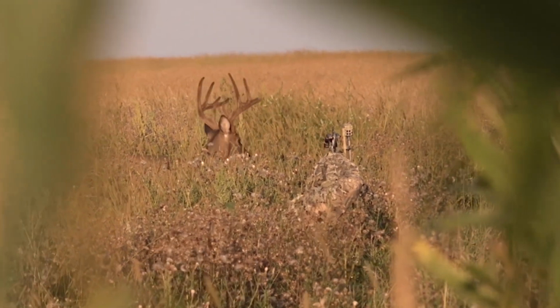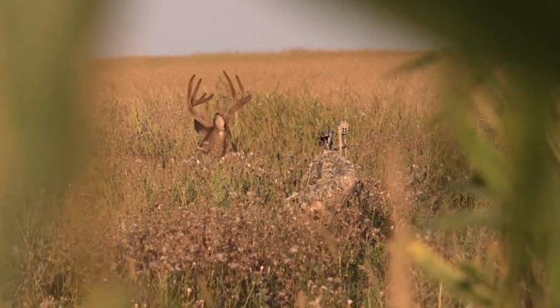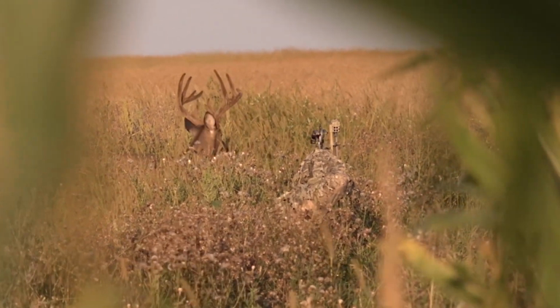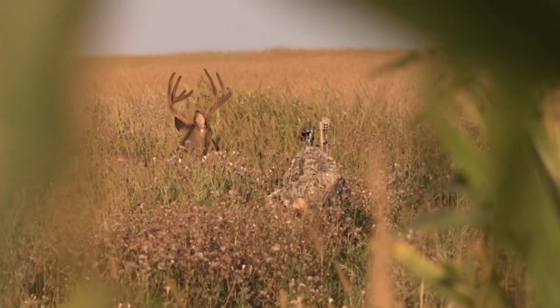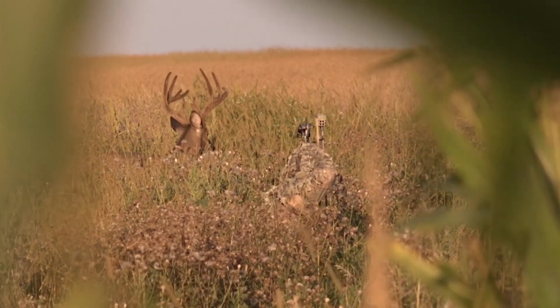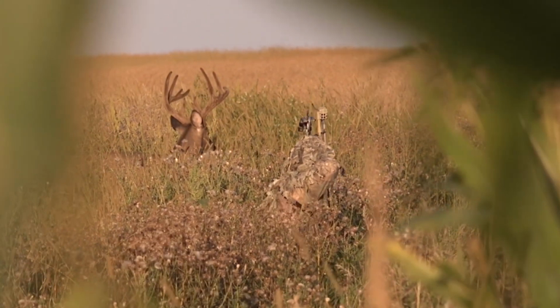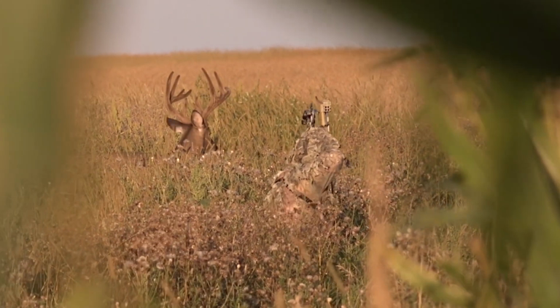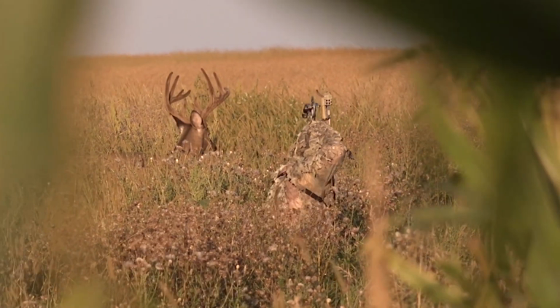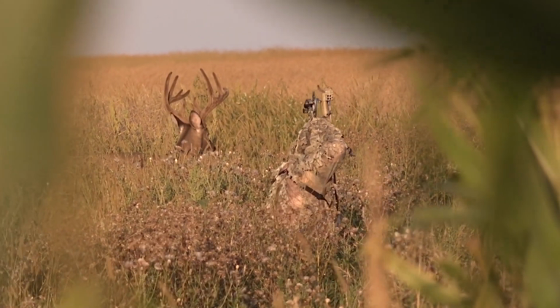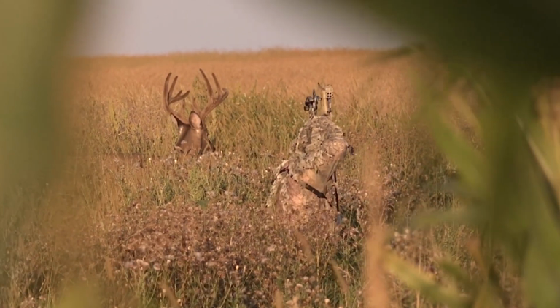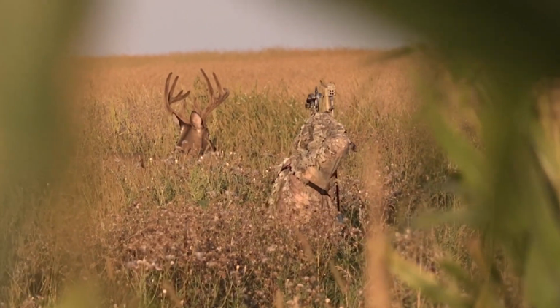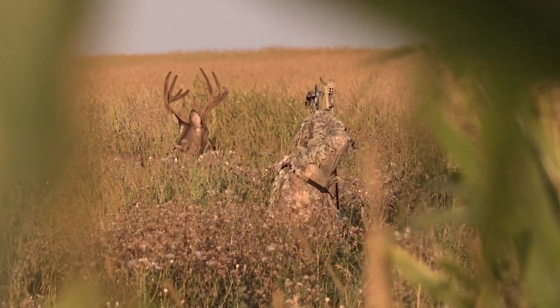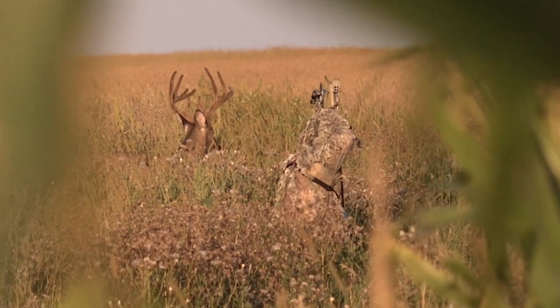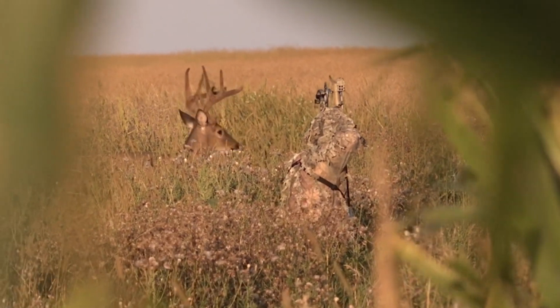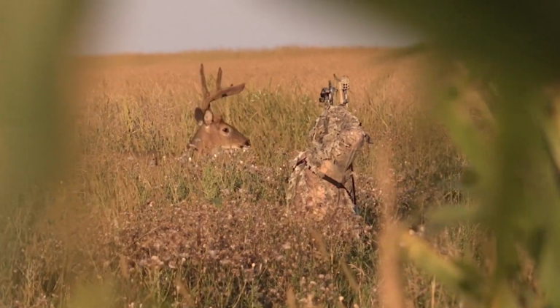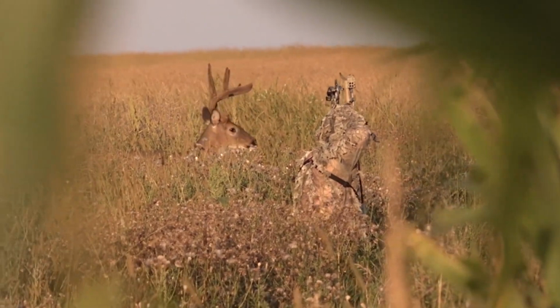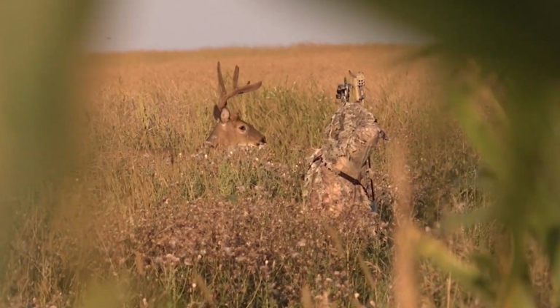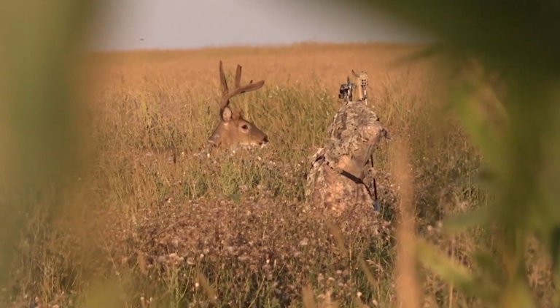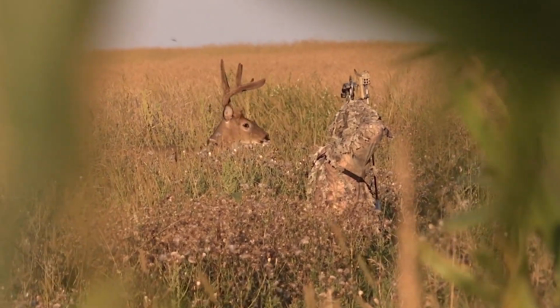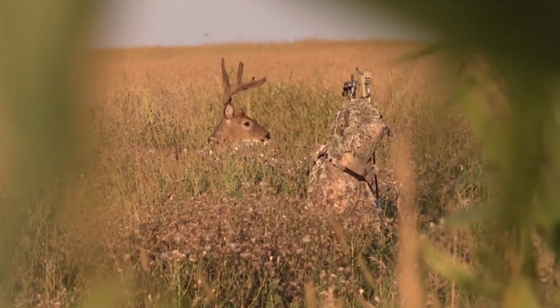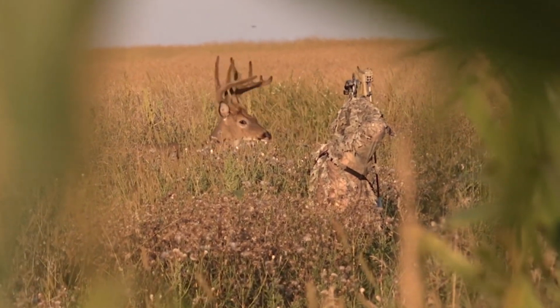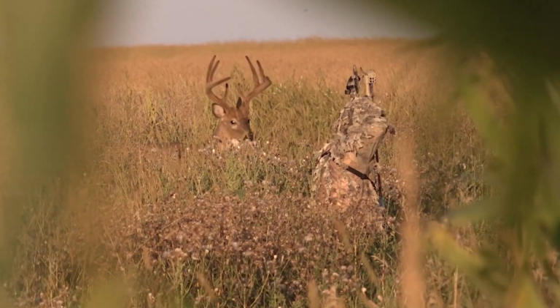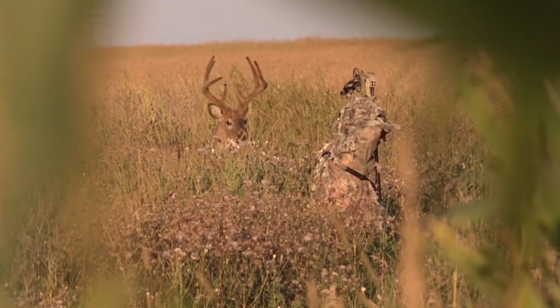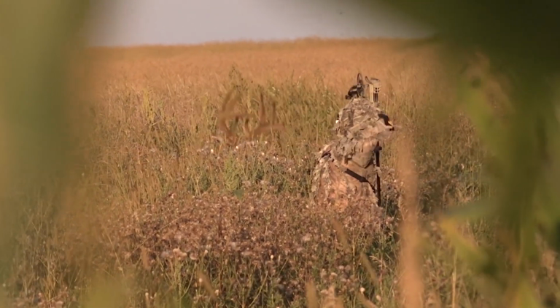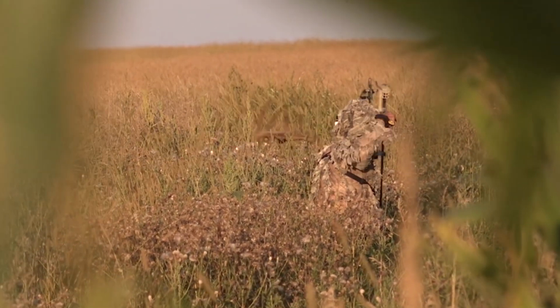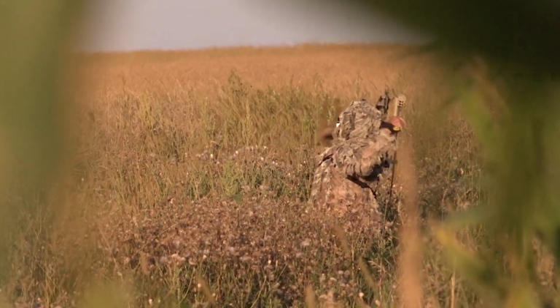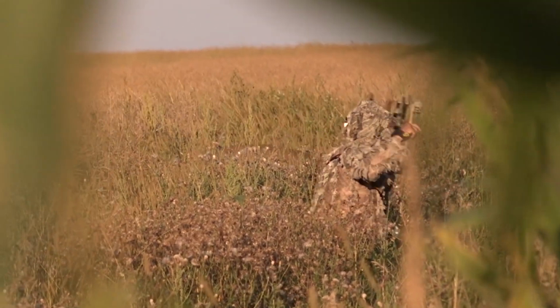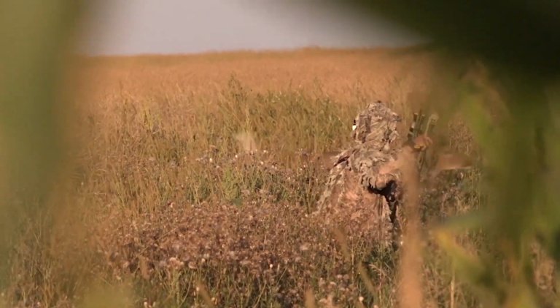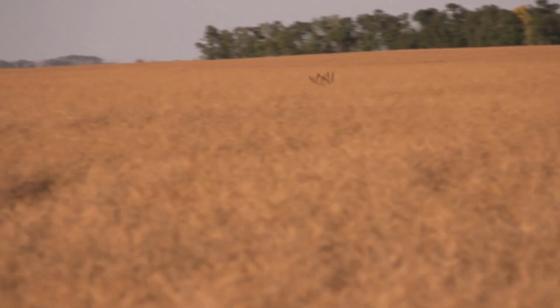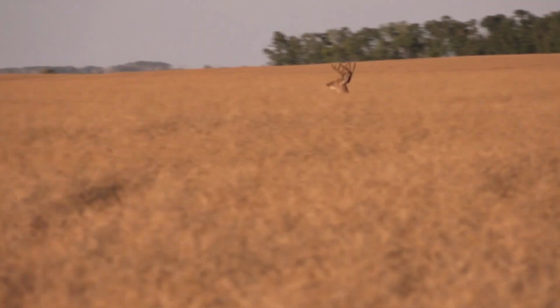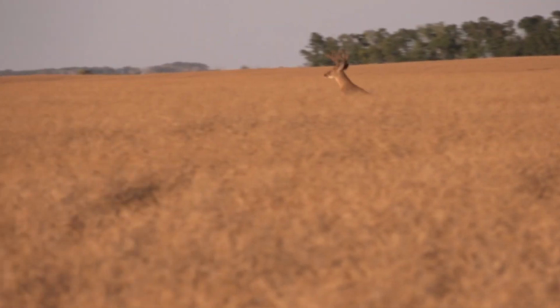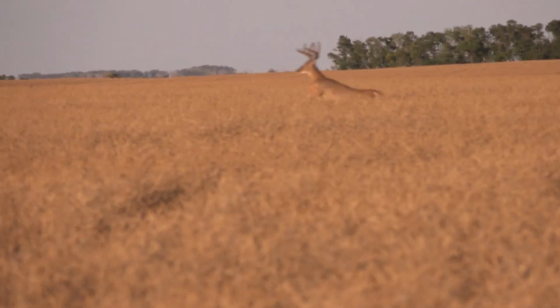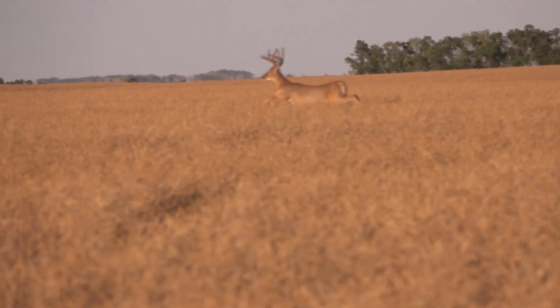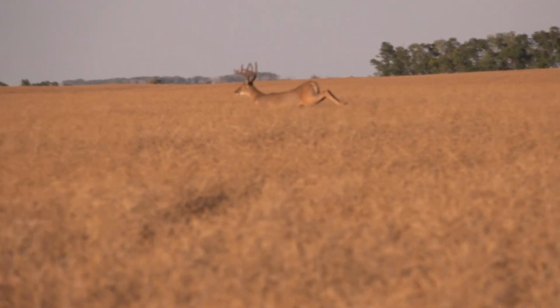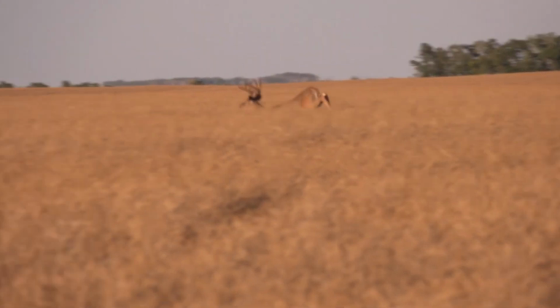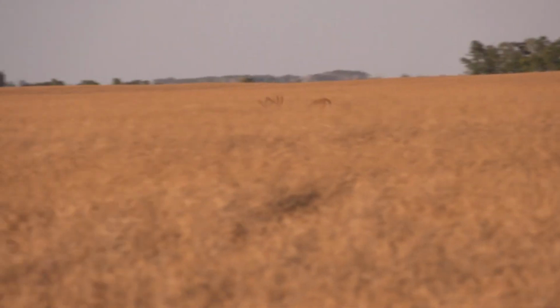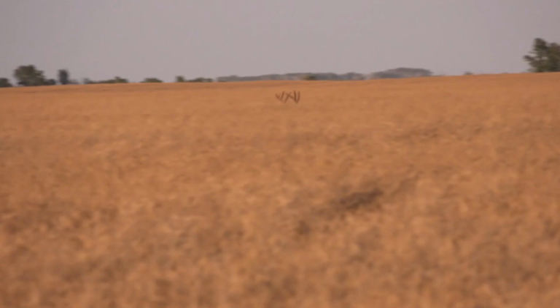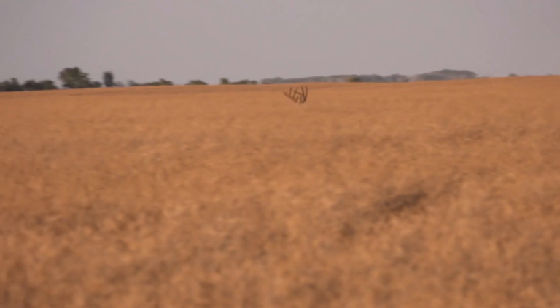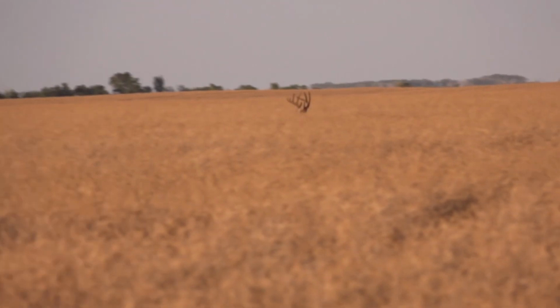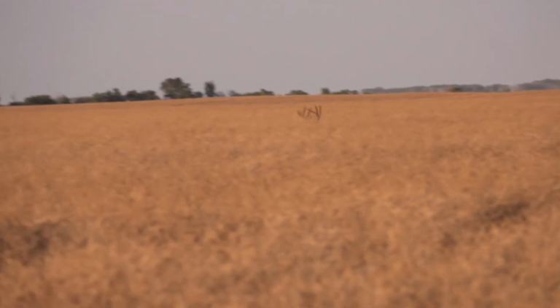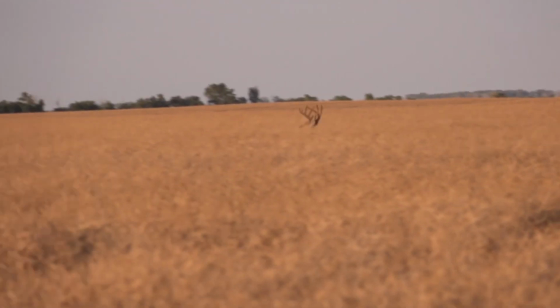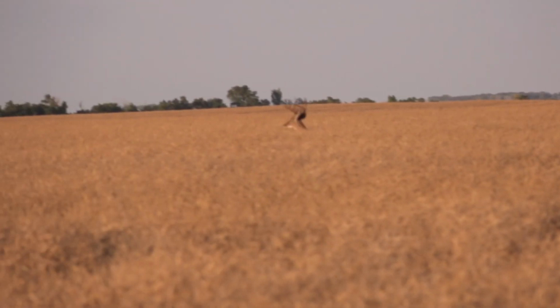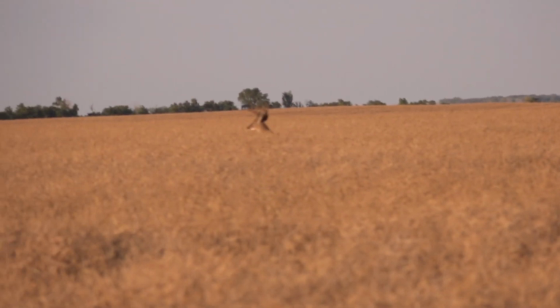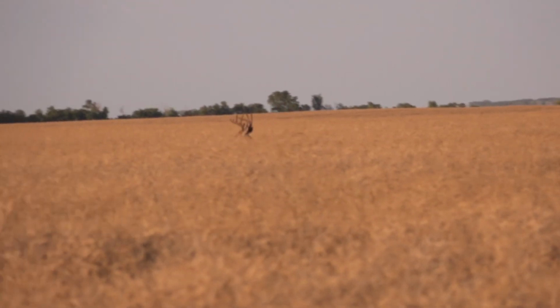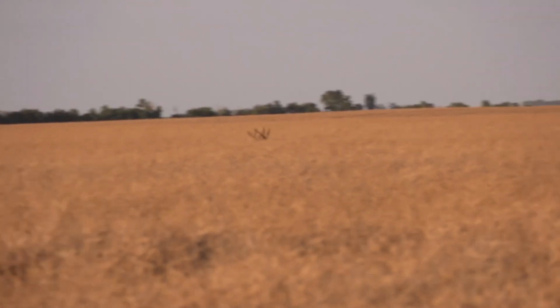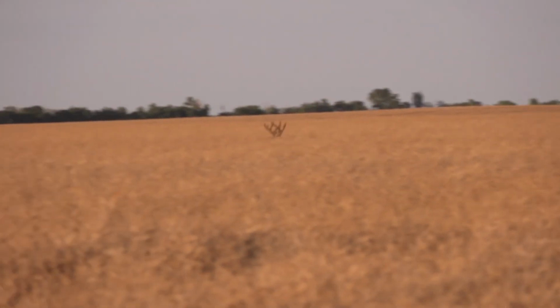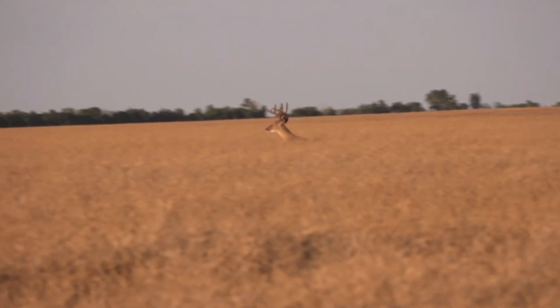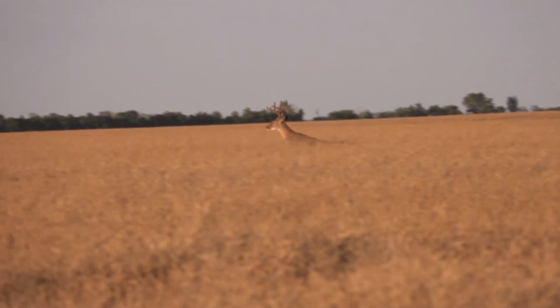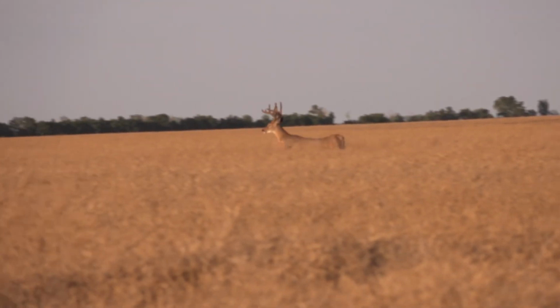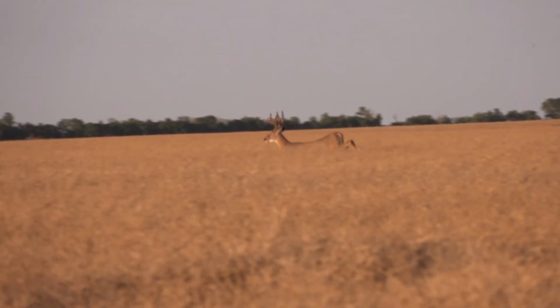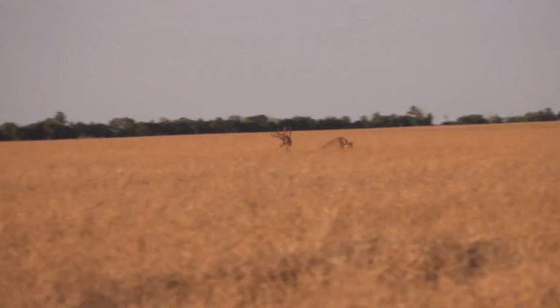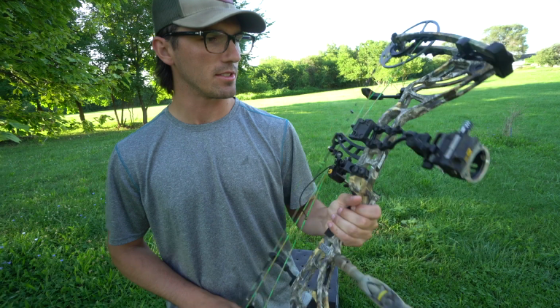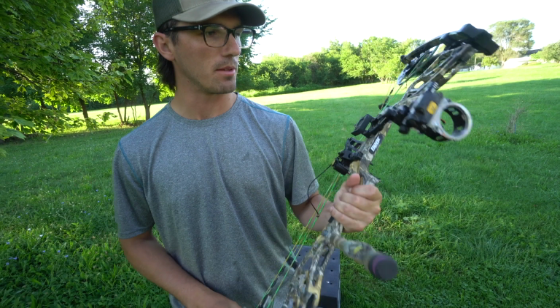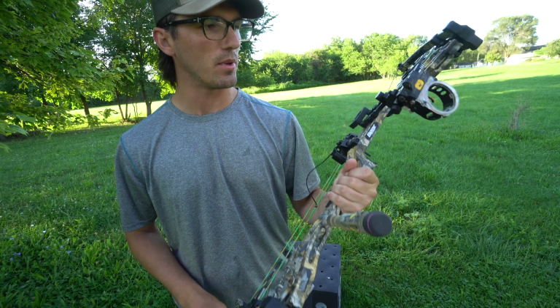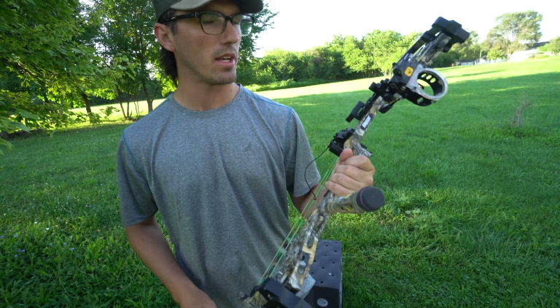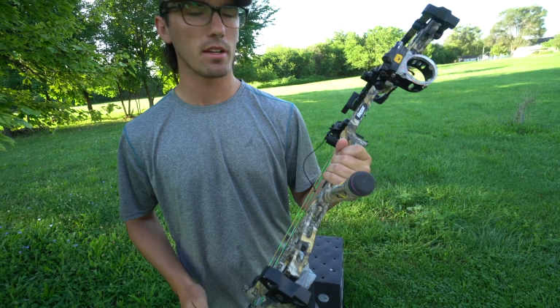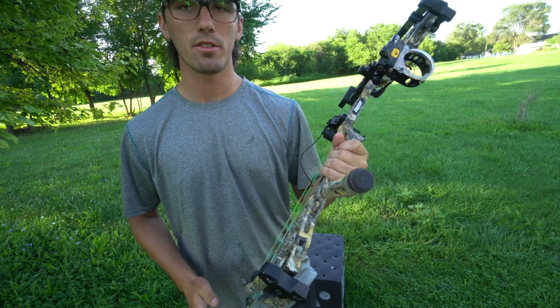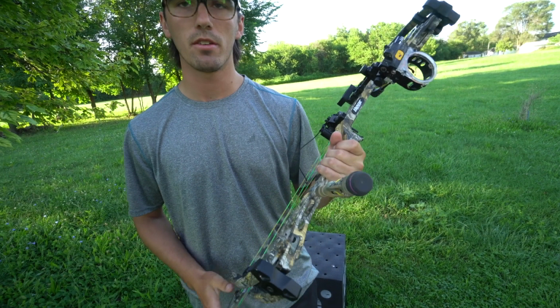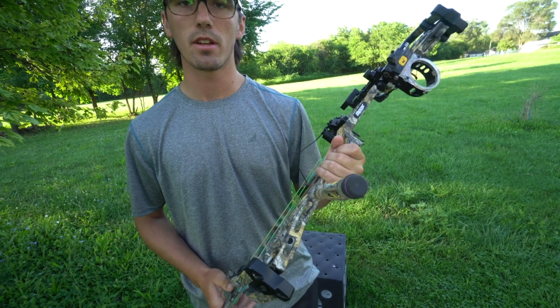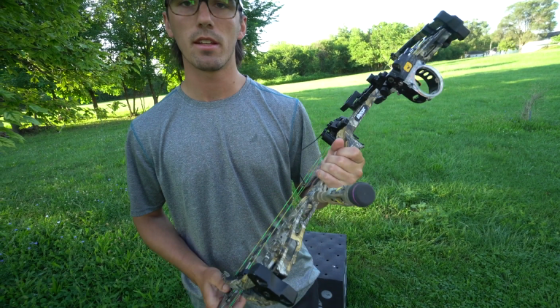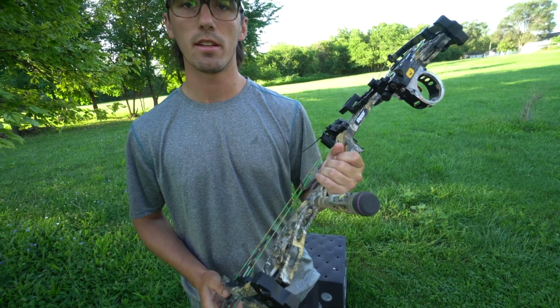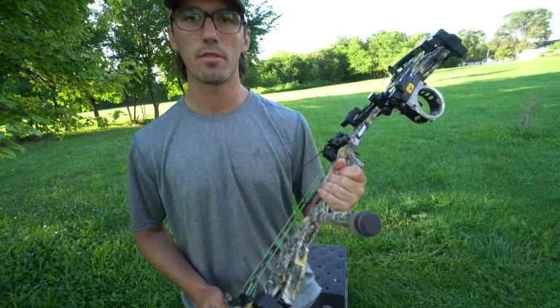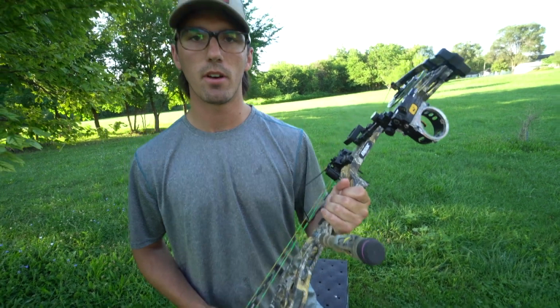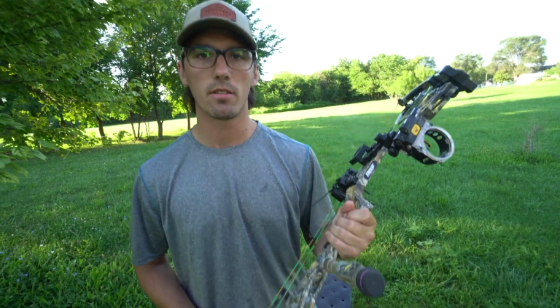I shot three bucks with it last fall and we went to Texas and shot a couple of pigs as well, and it's still working pretty good, so I'm planning on shooting it again this fall.